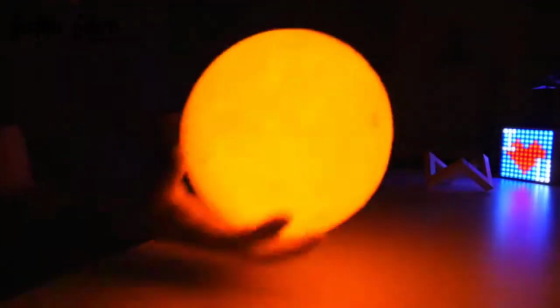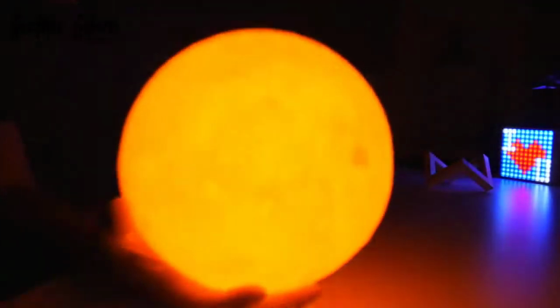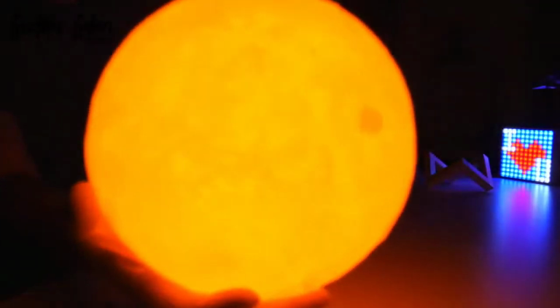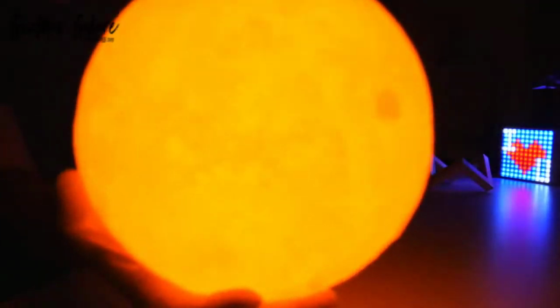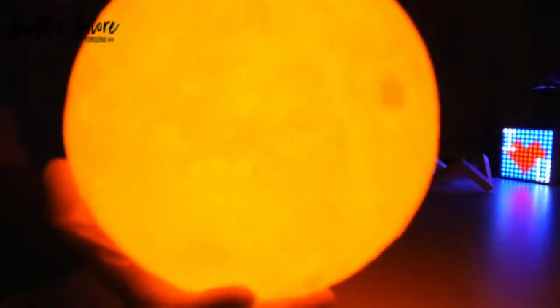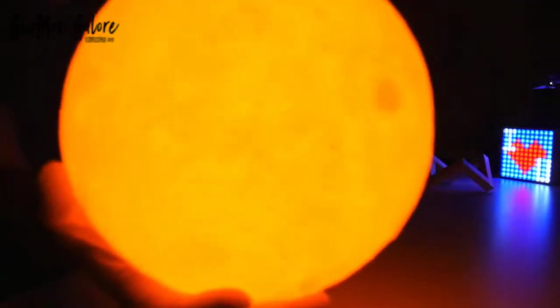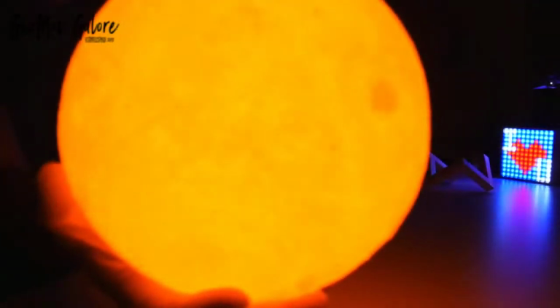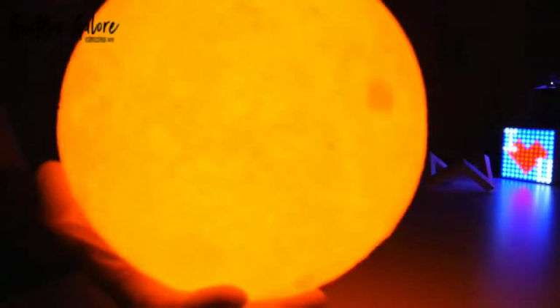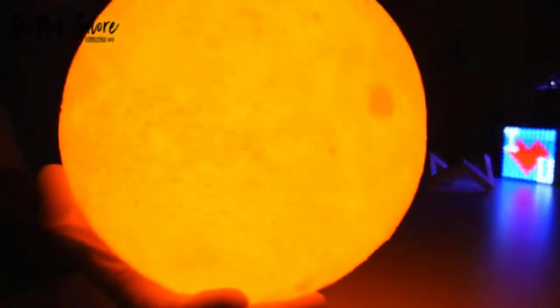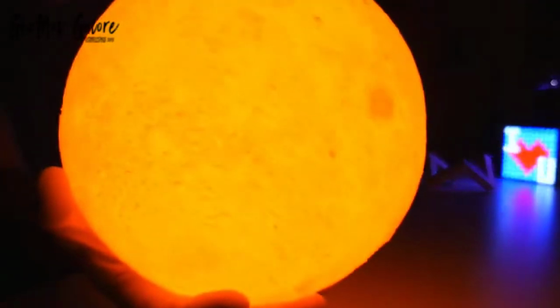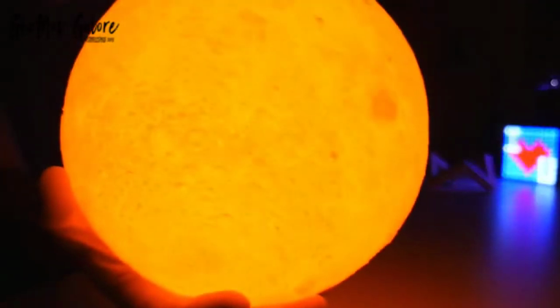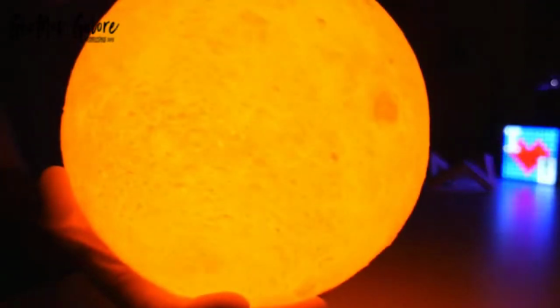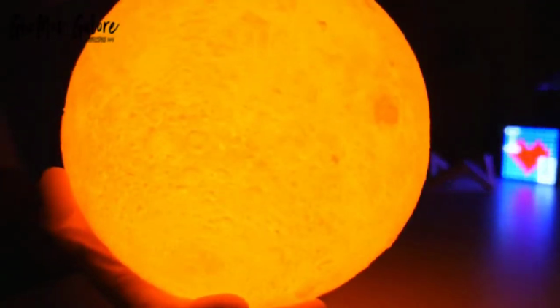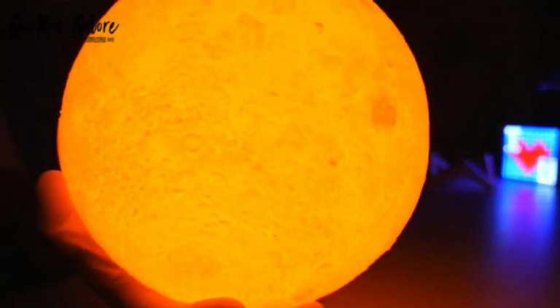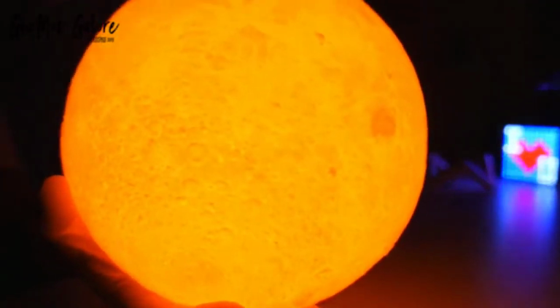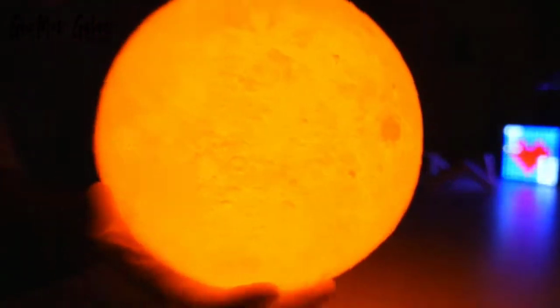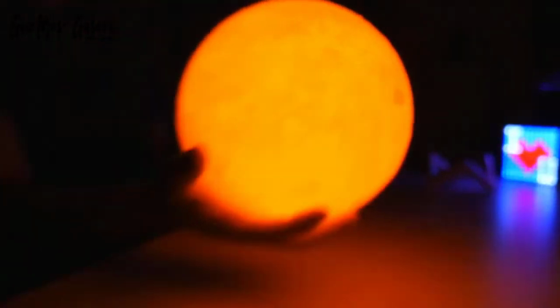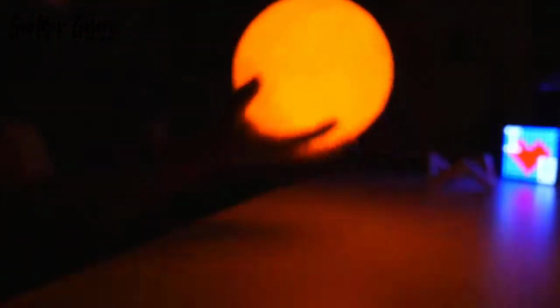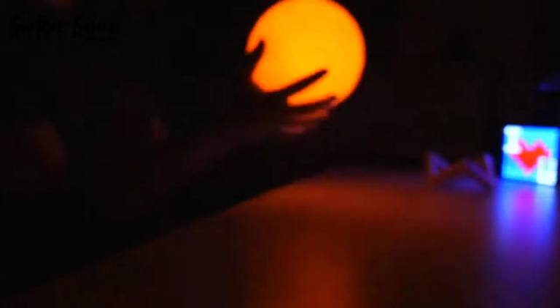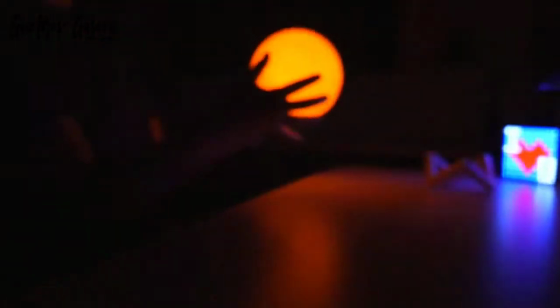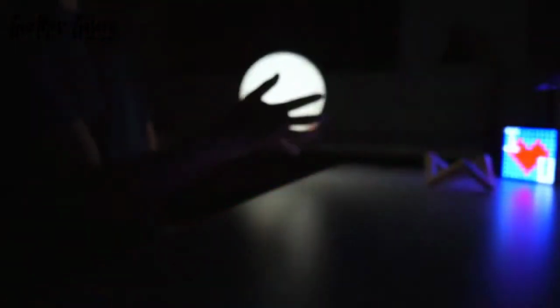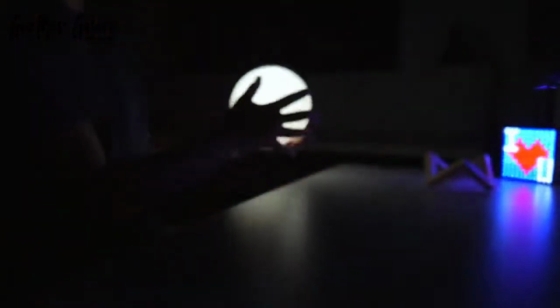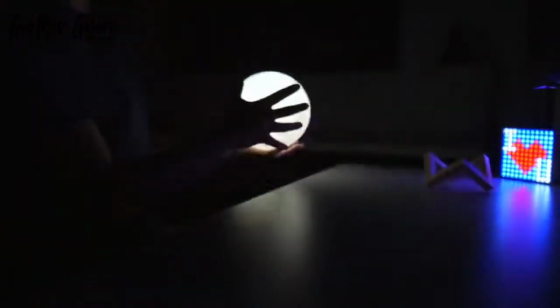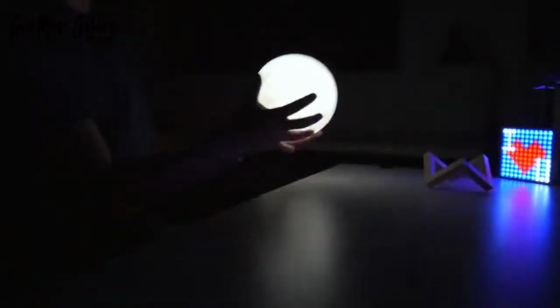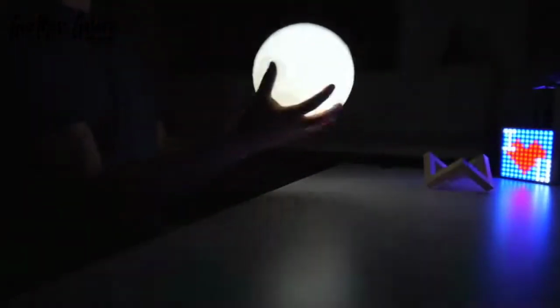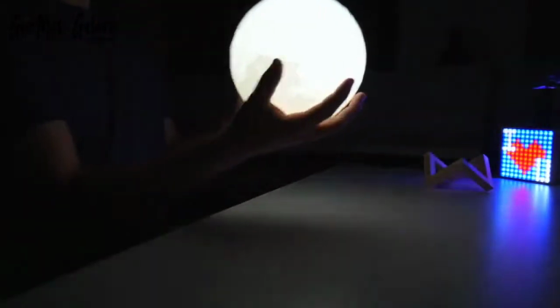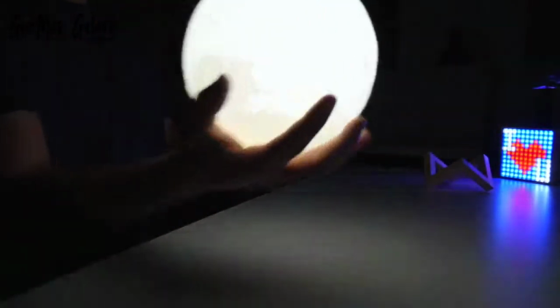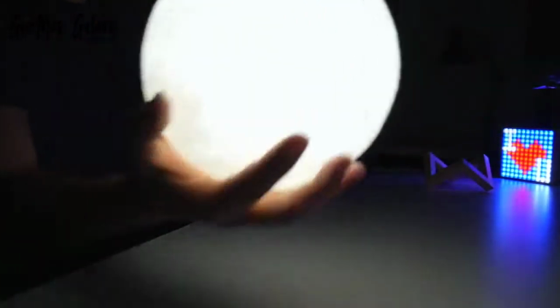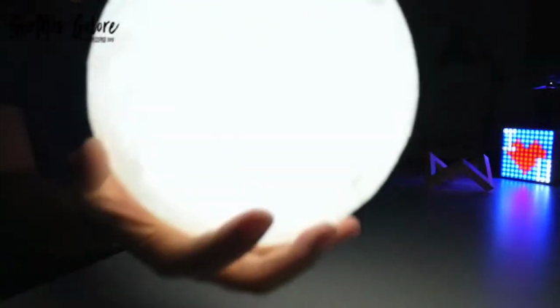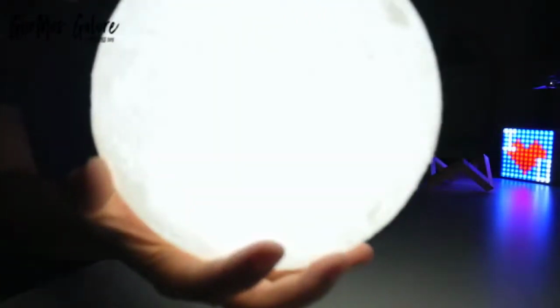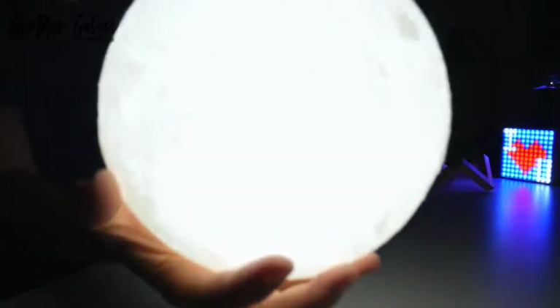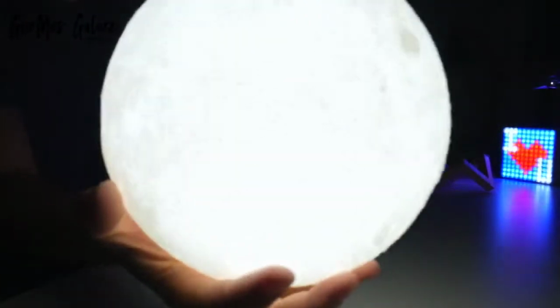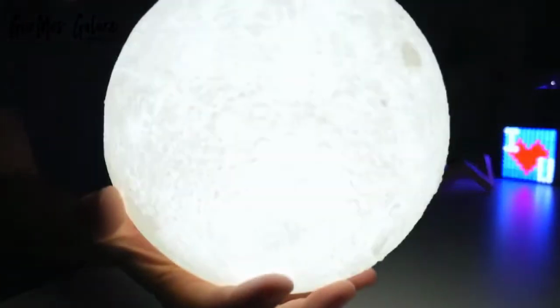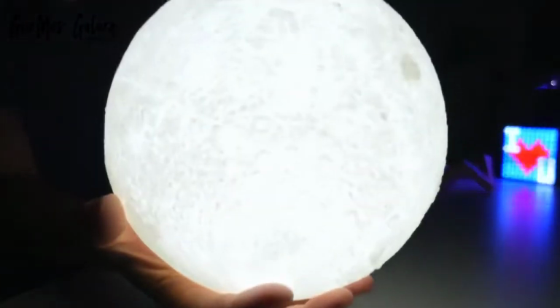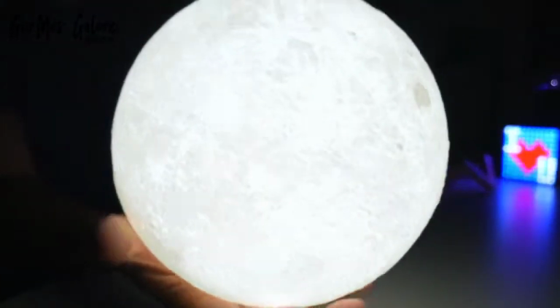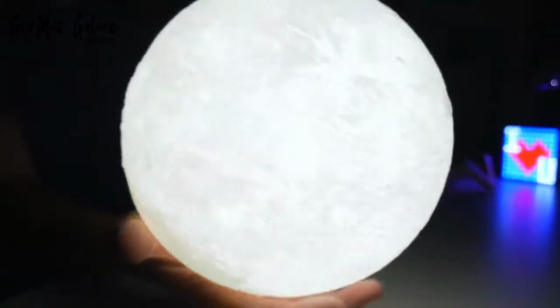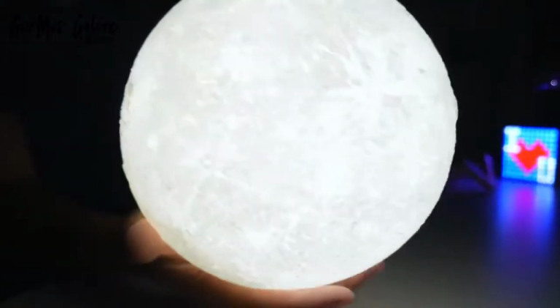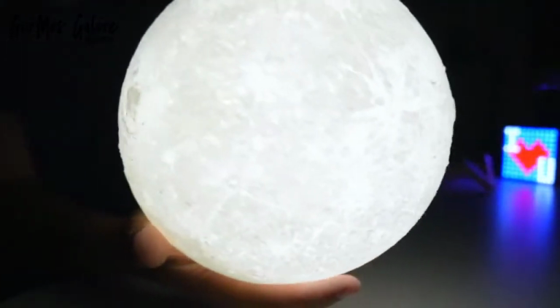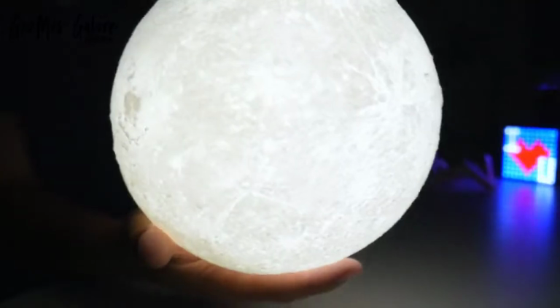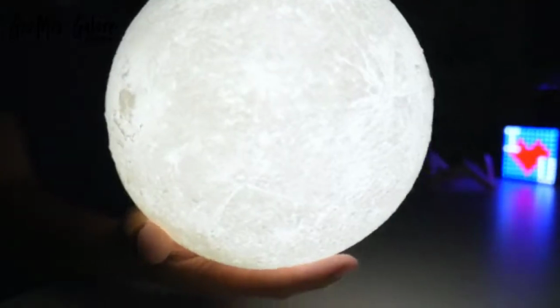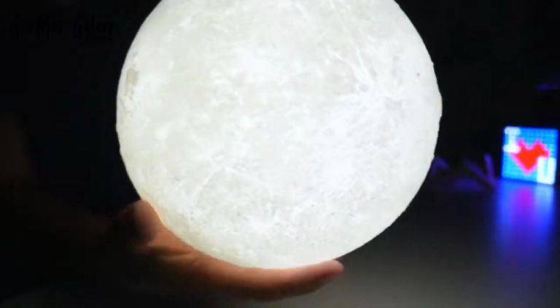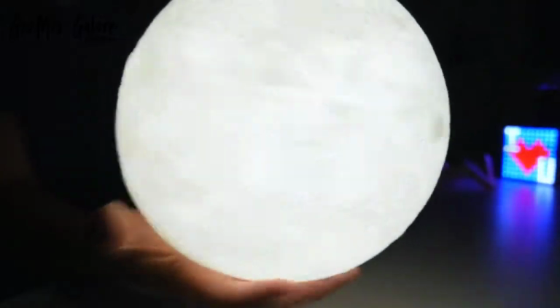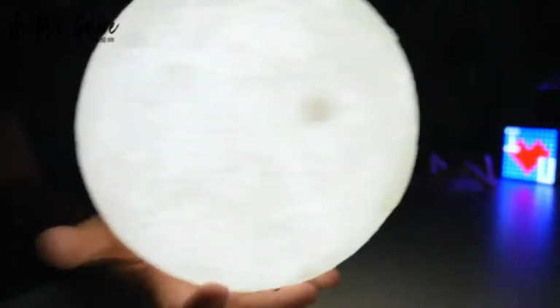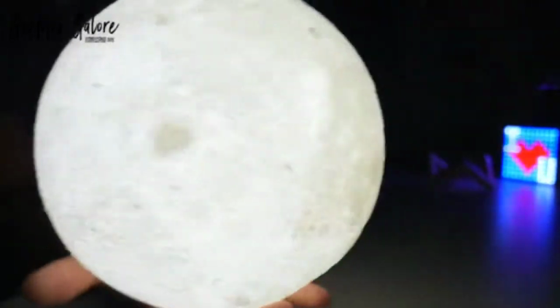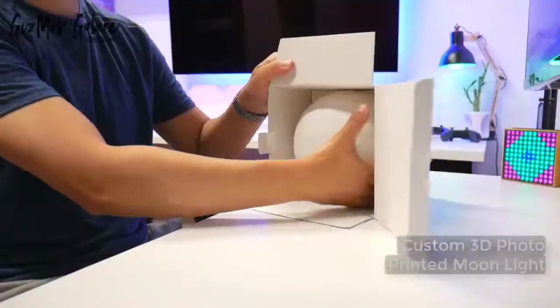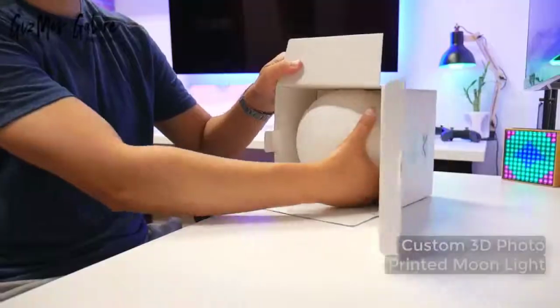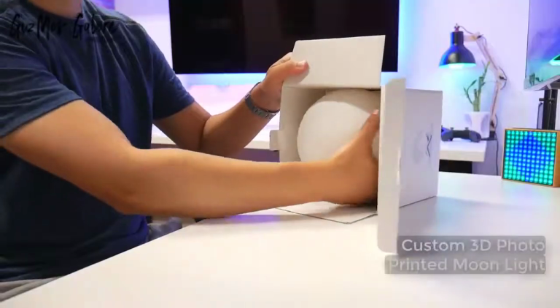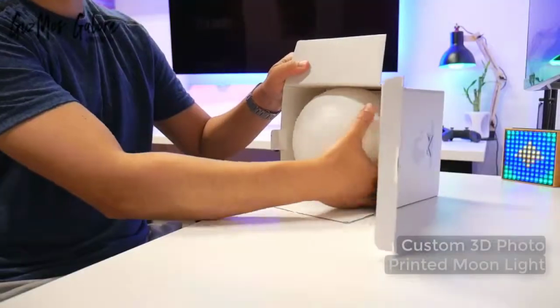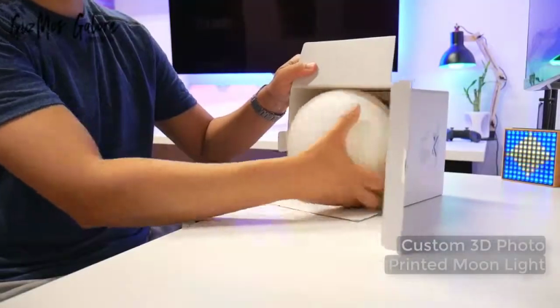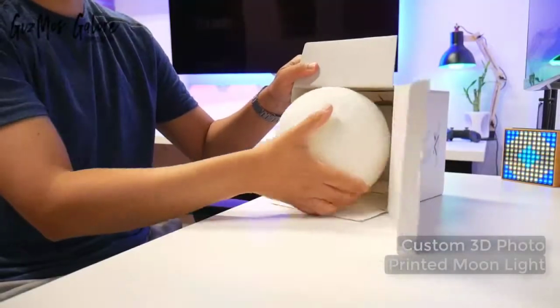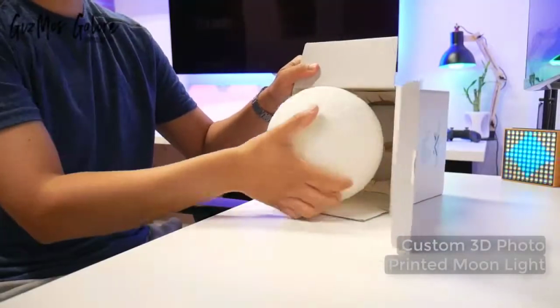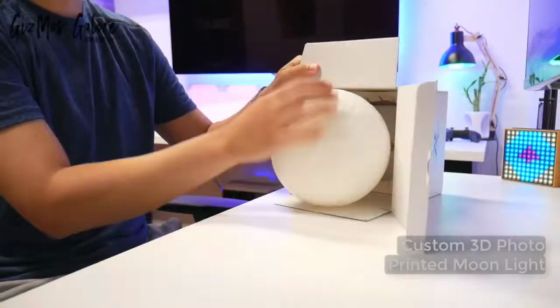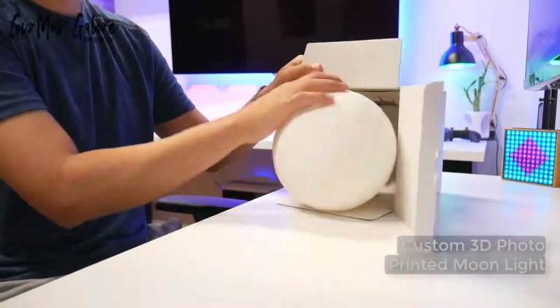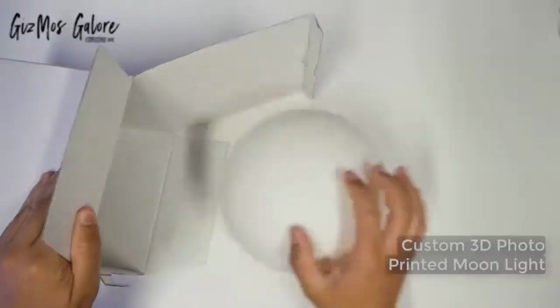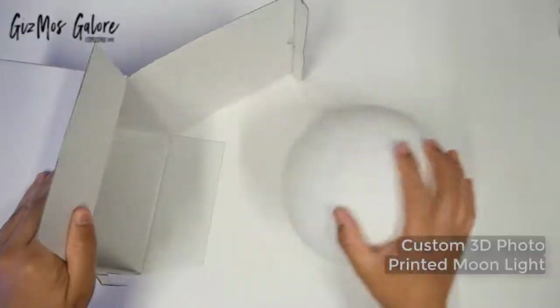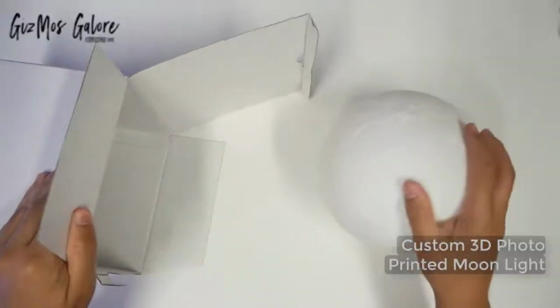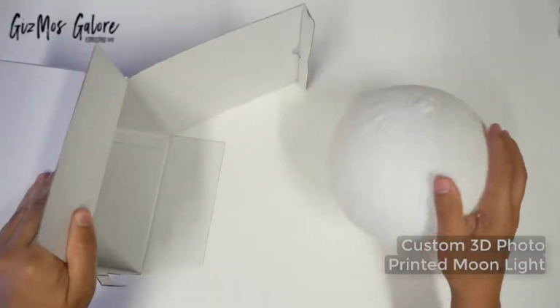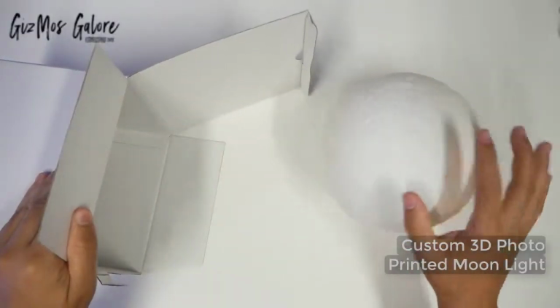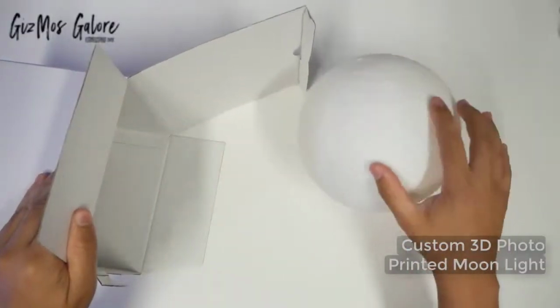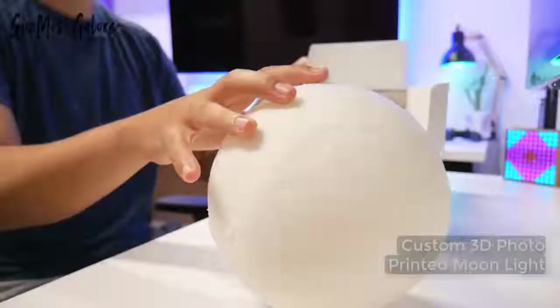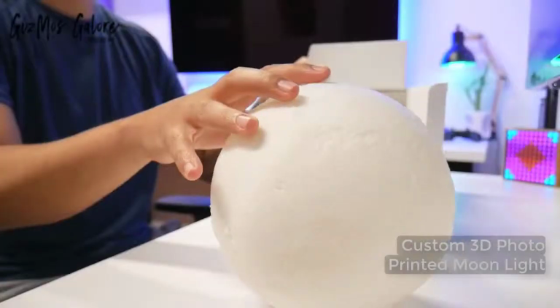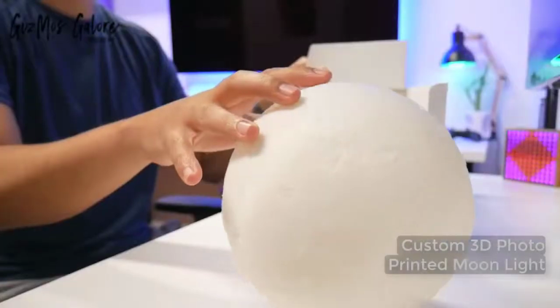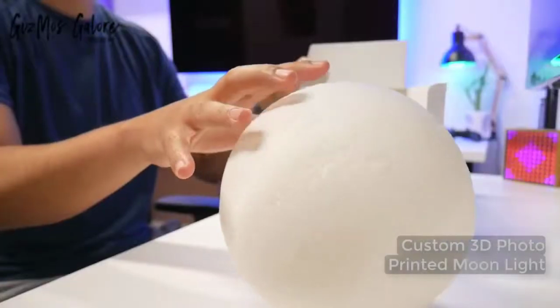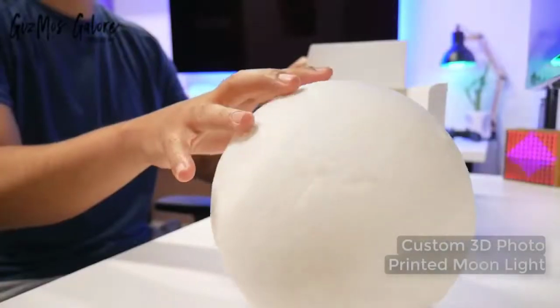When it's orange it looks like Mars and when it's white it looks like the moon. Let's move this for now, just filling this out.